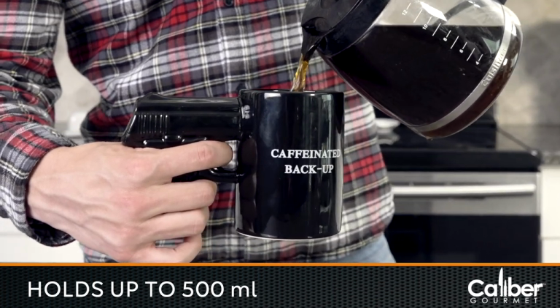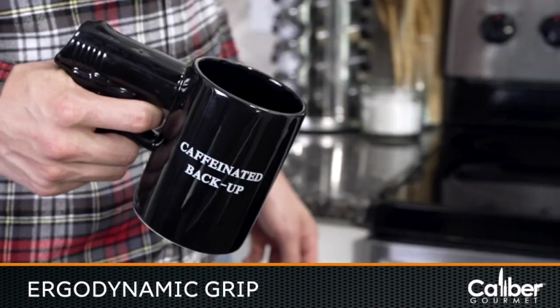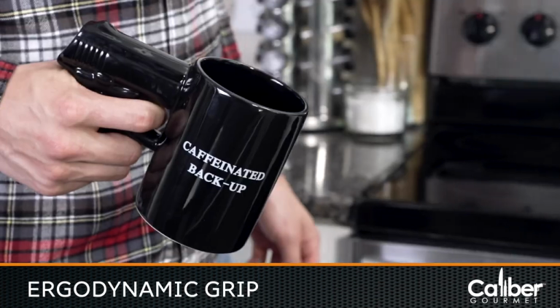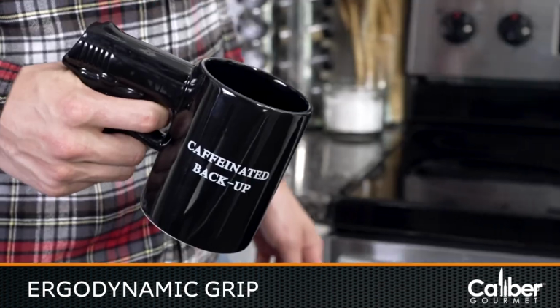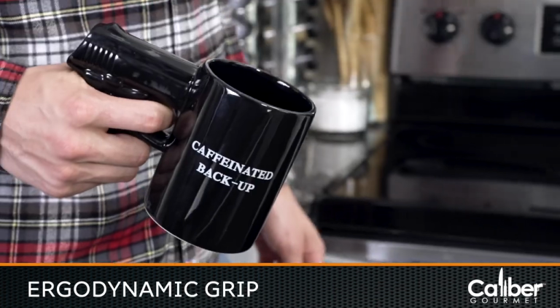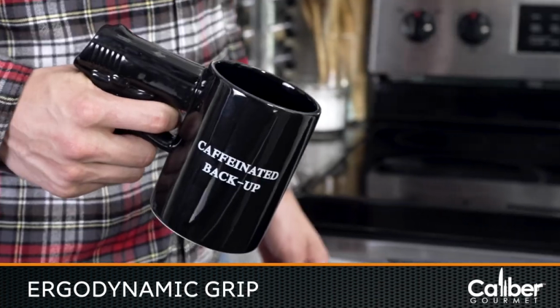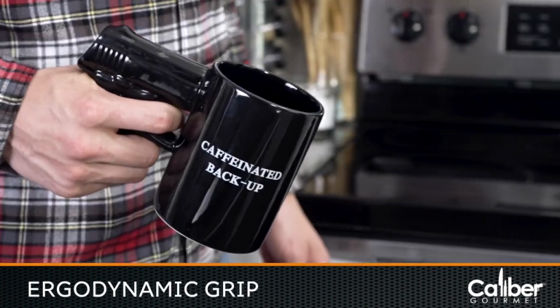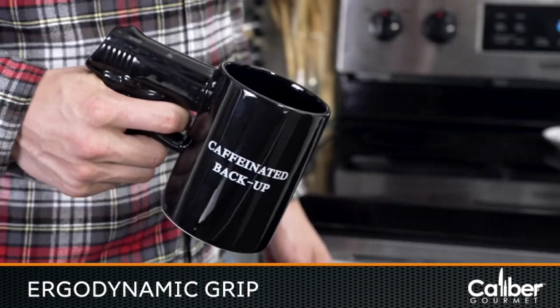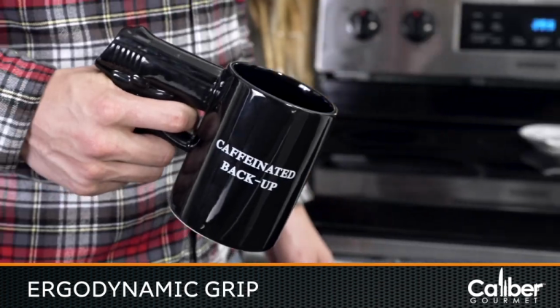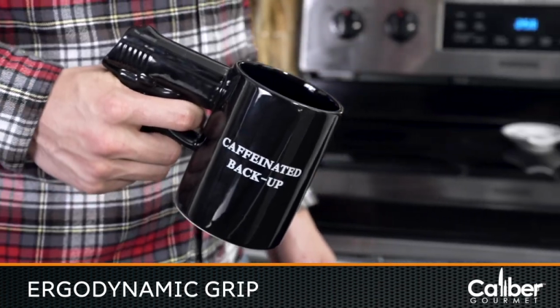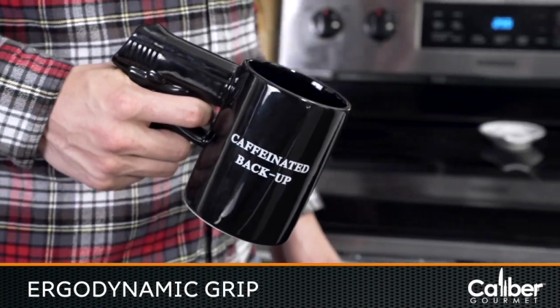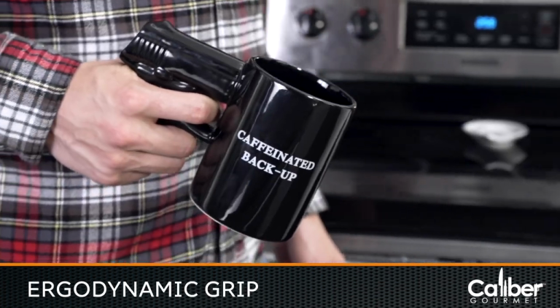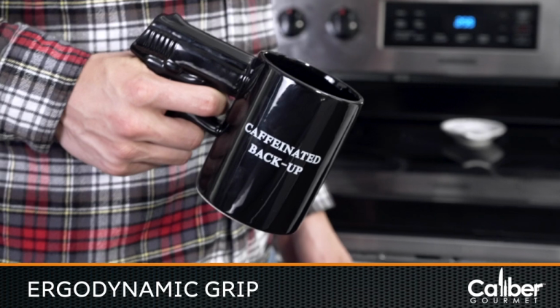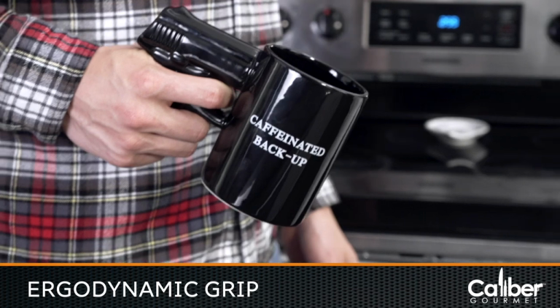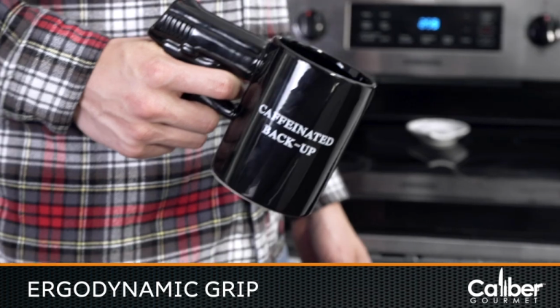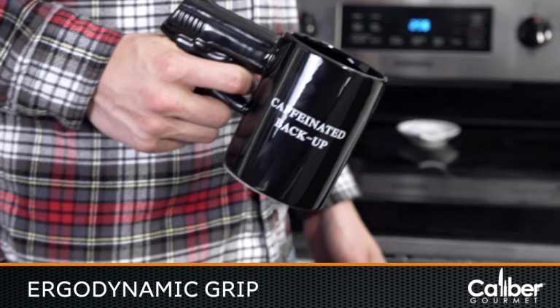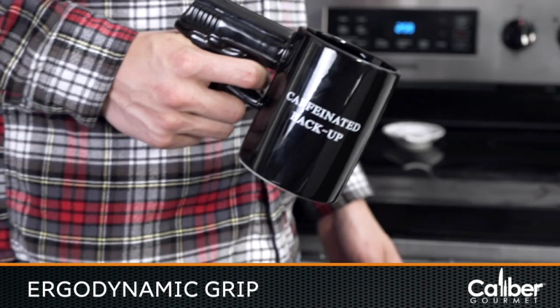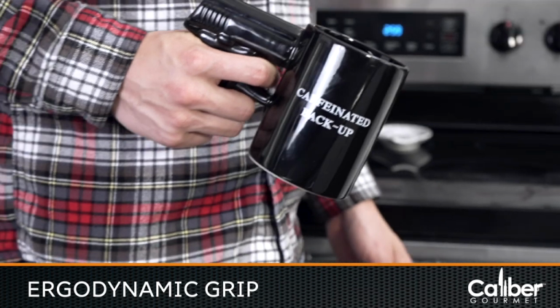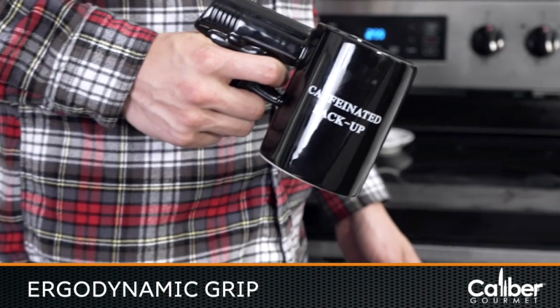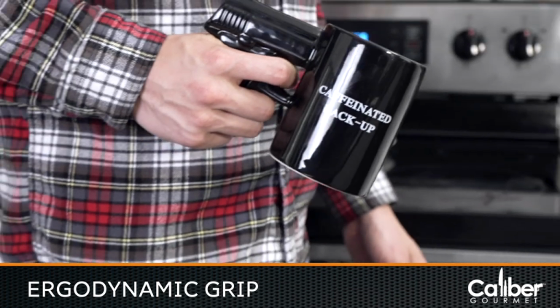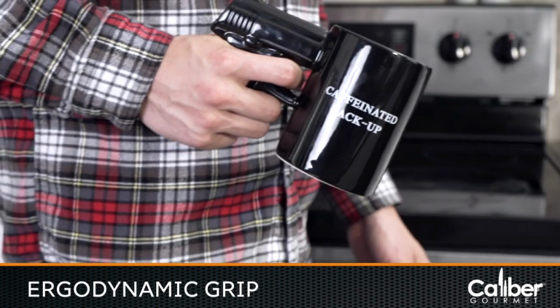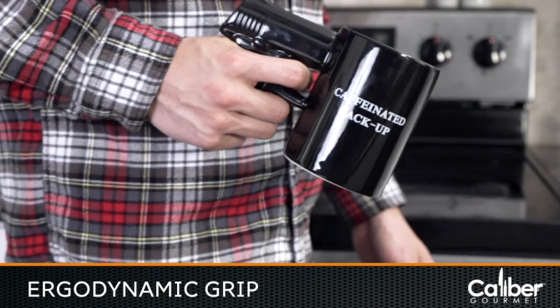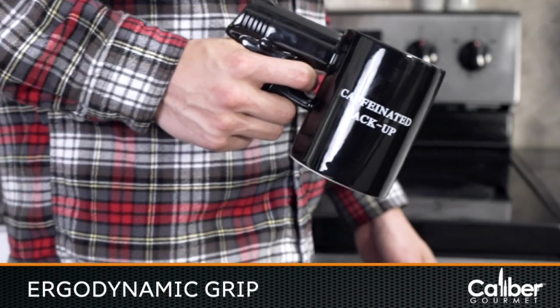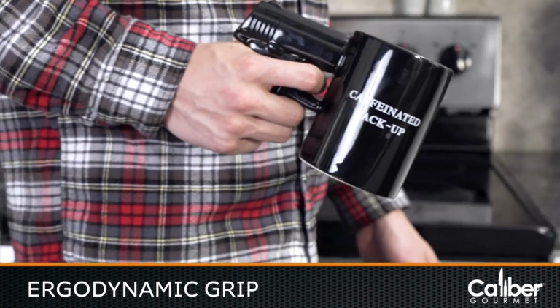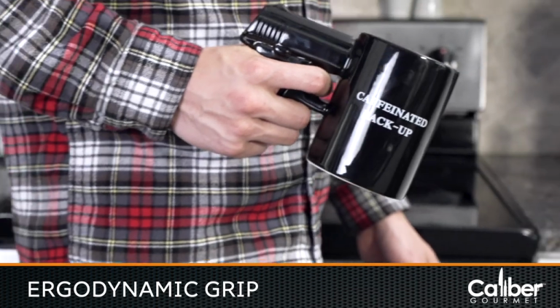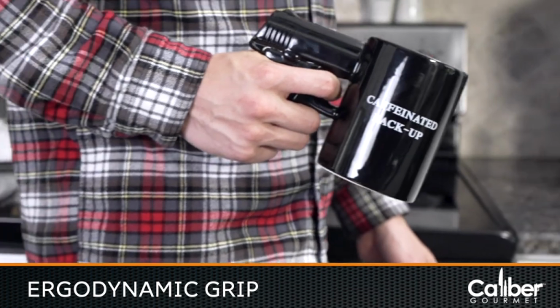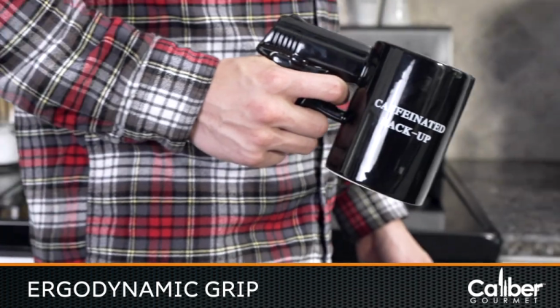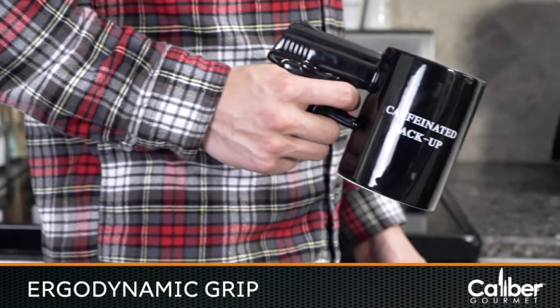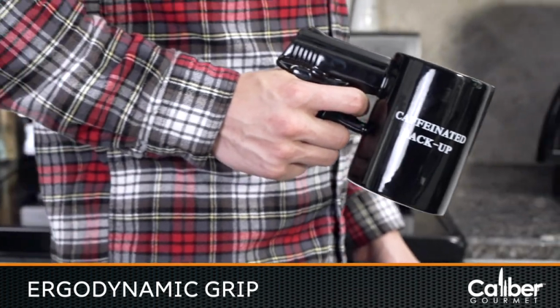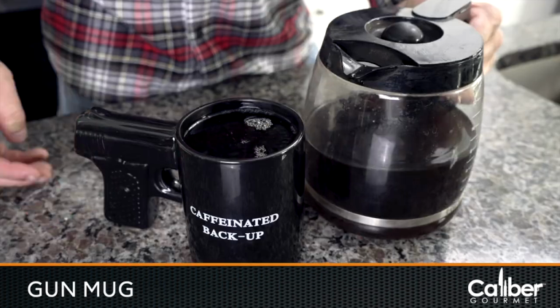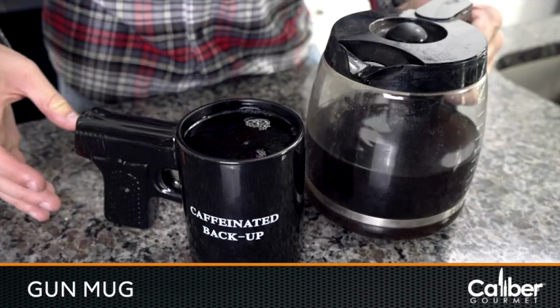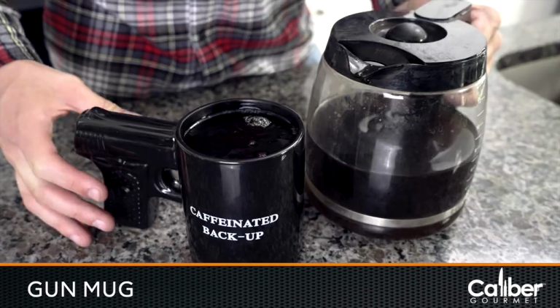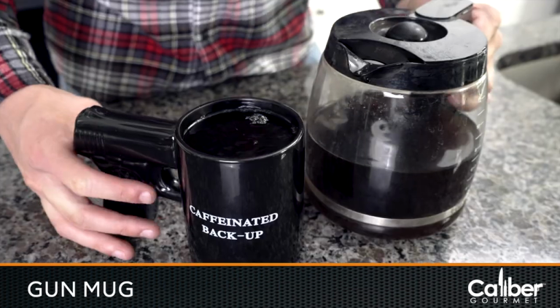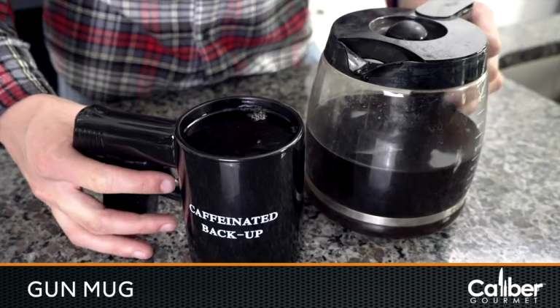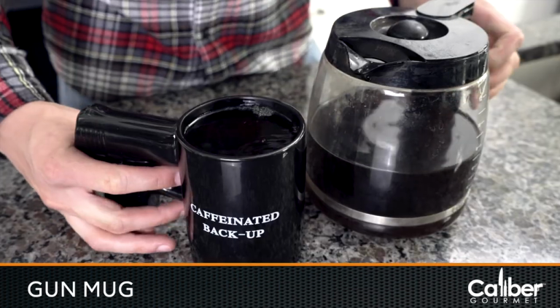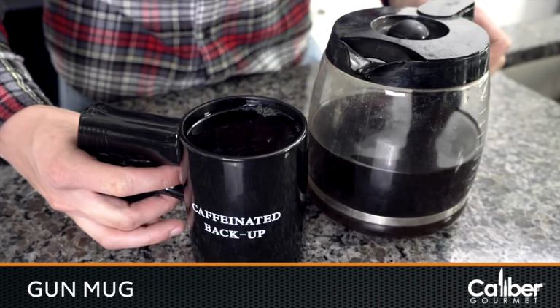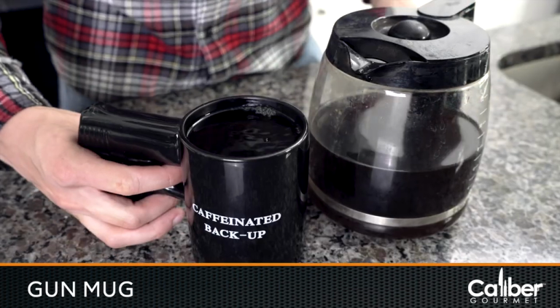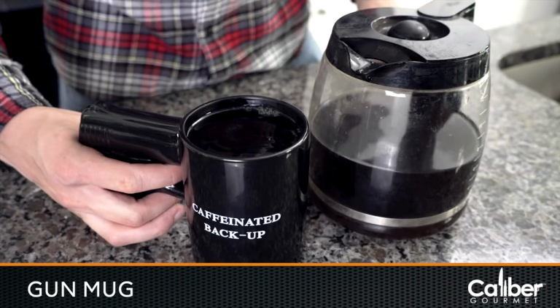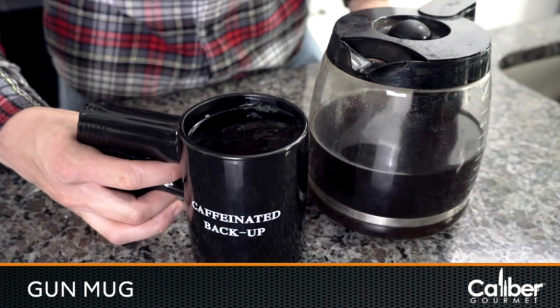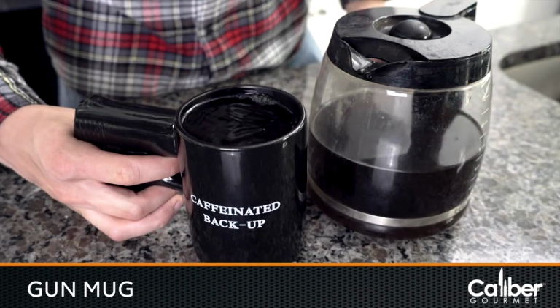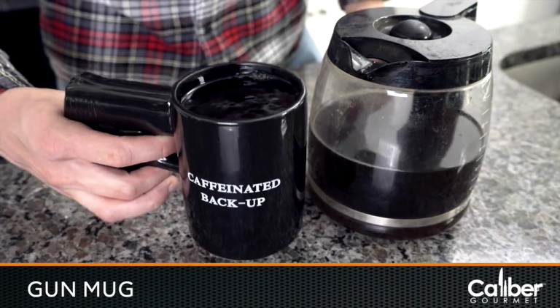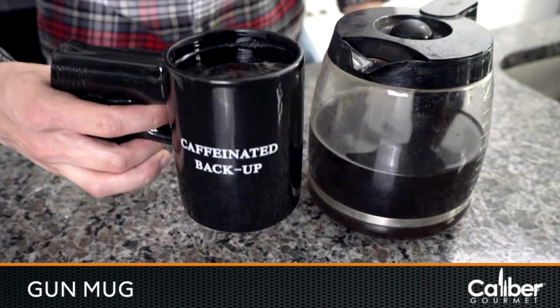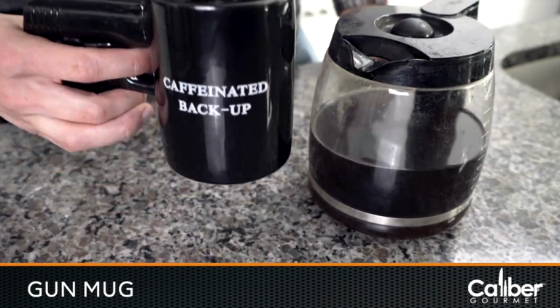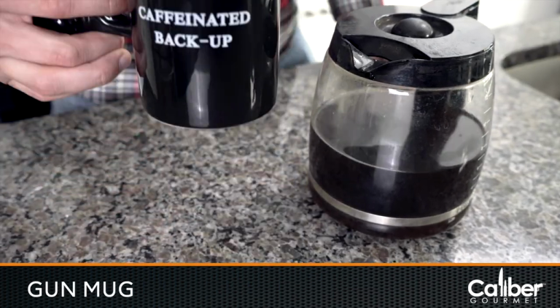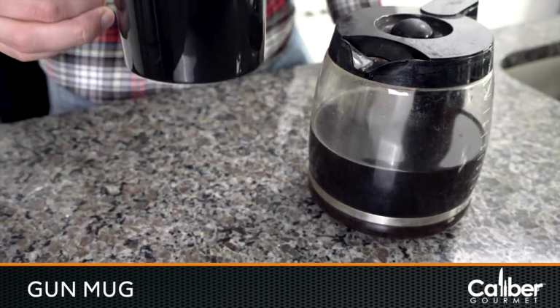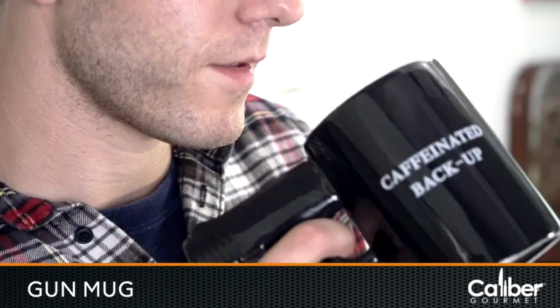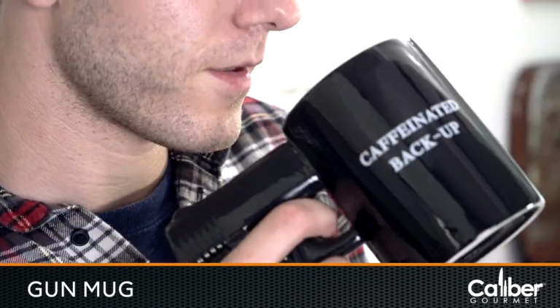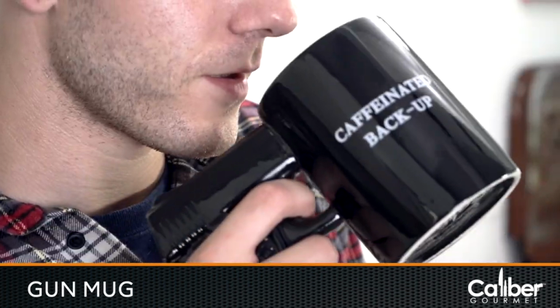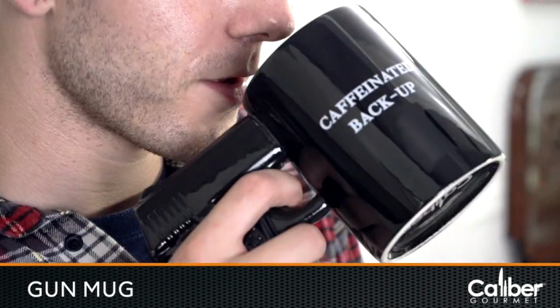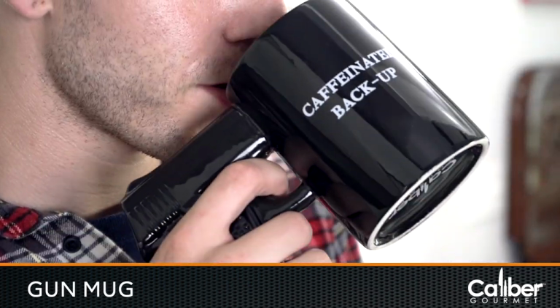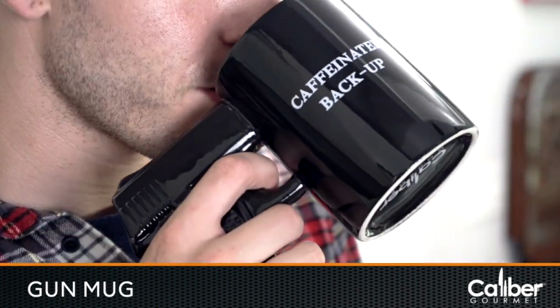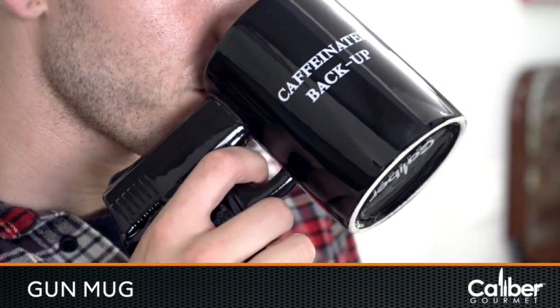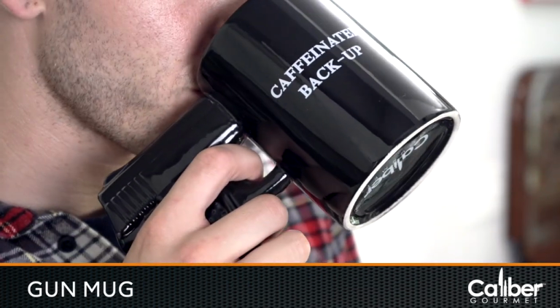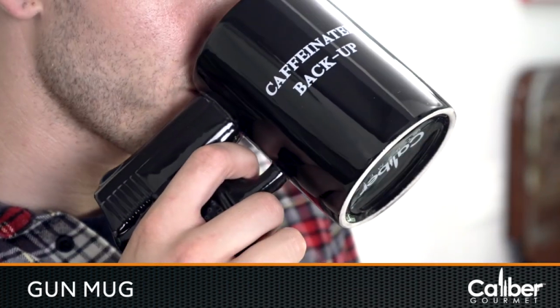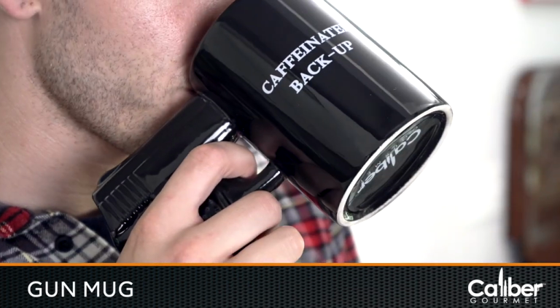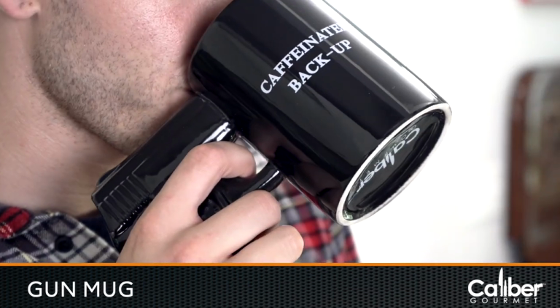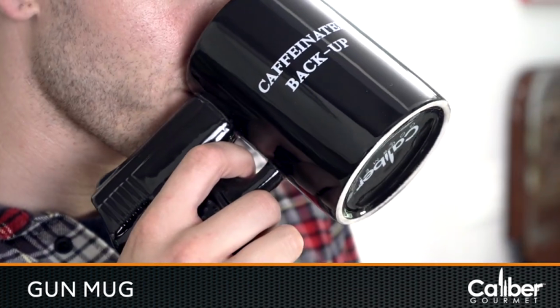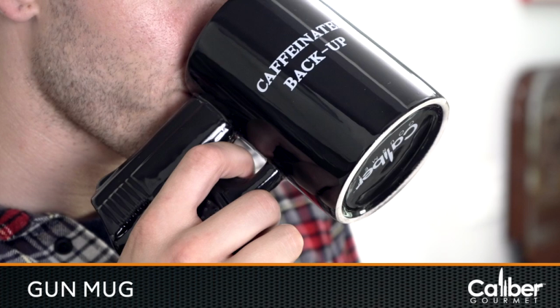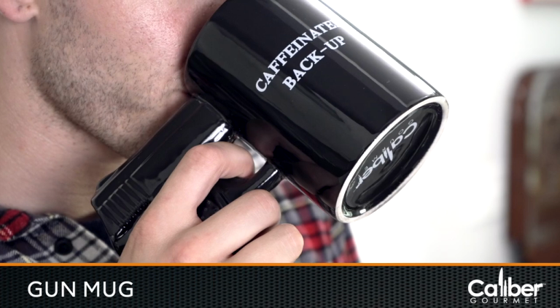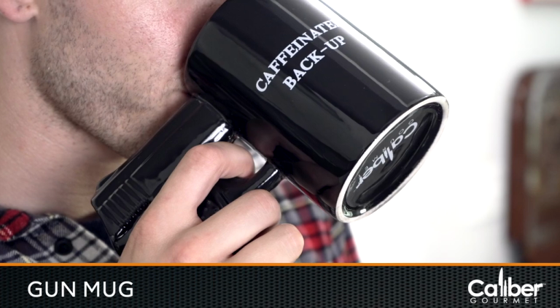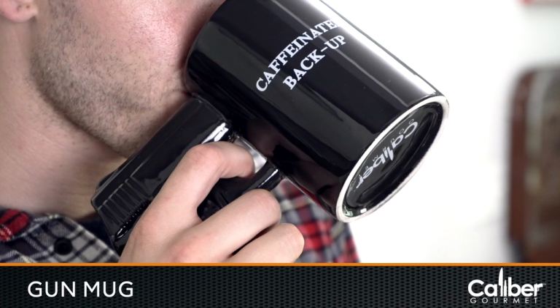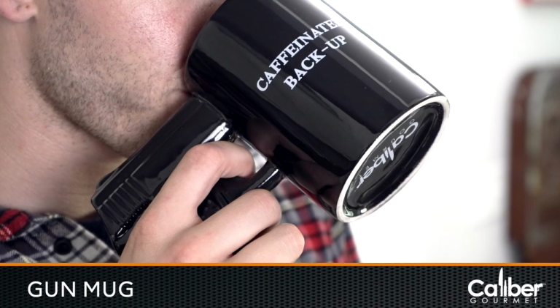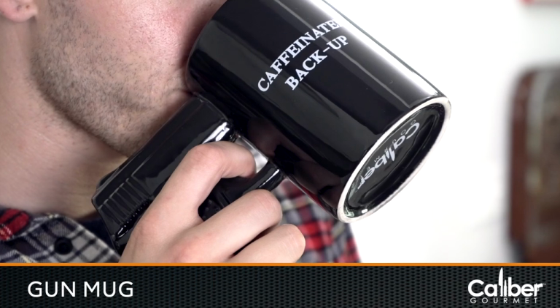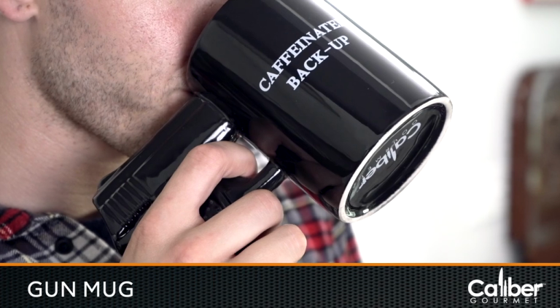The handgun shape makes for a very comfortable, ergo-dynamic grip as you hold your Caffeine Assault explosive cup of morning impact.